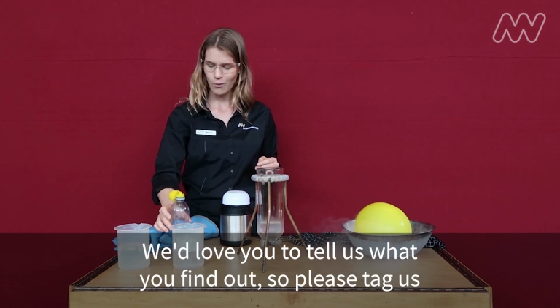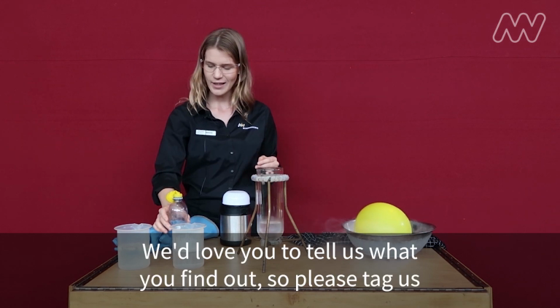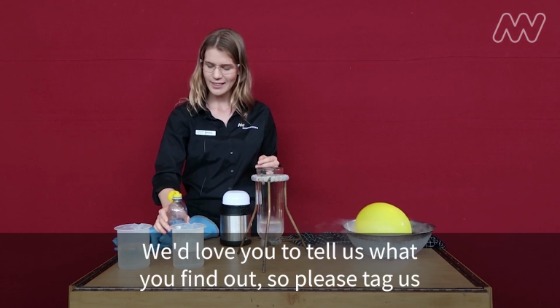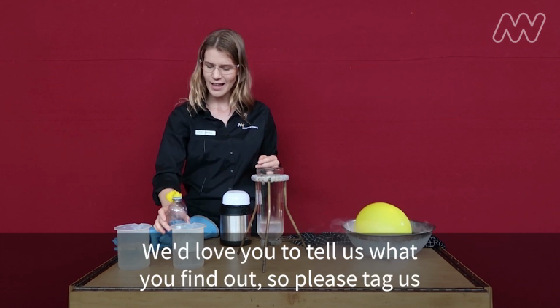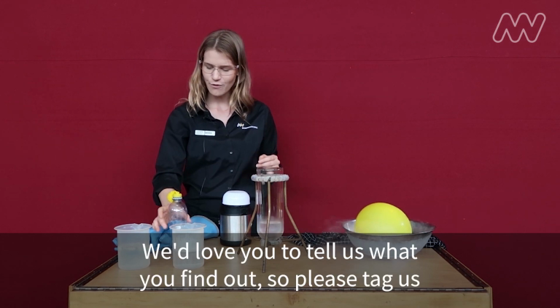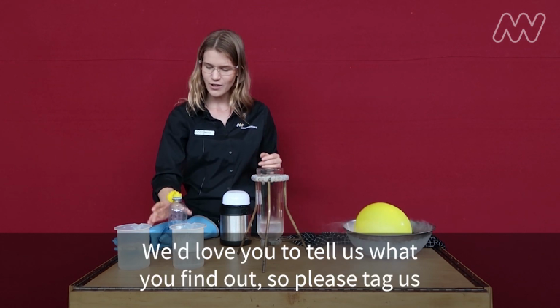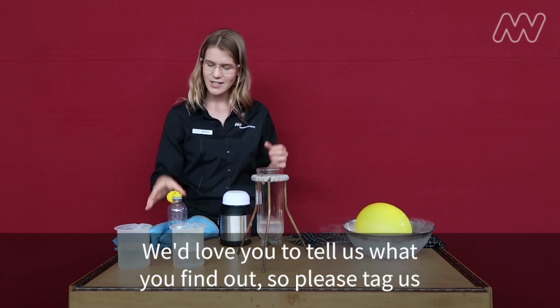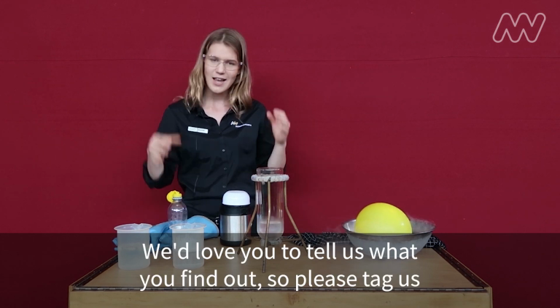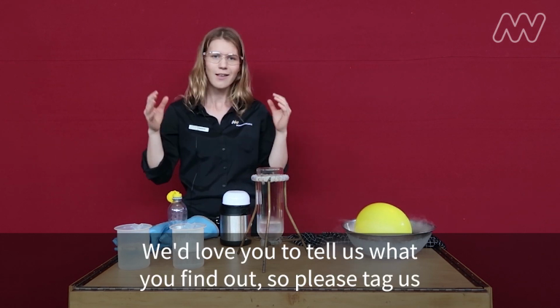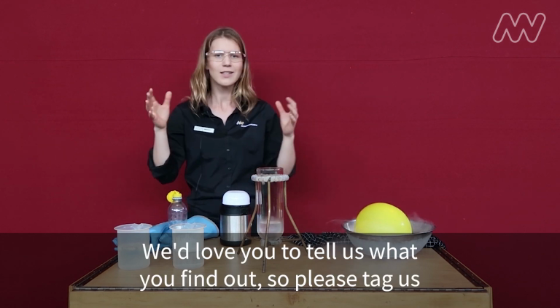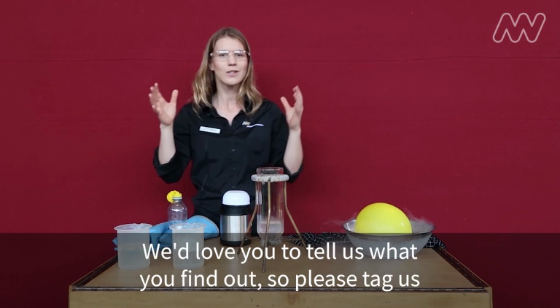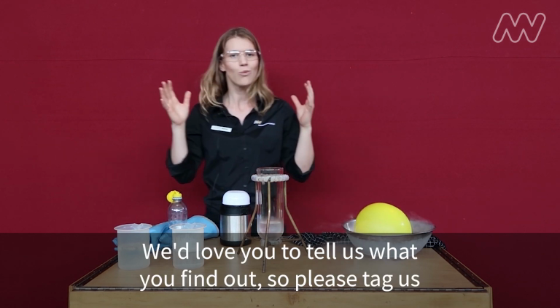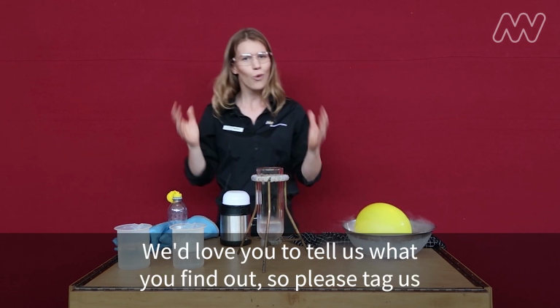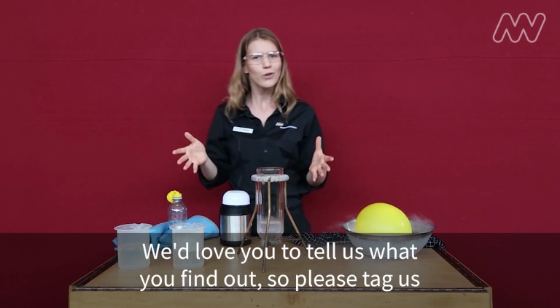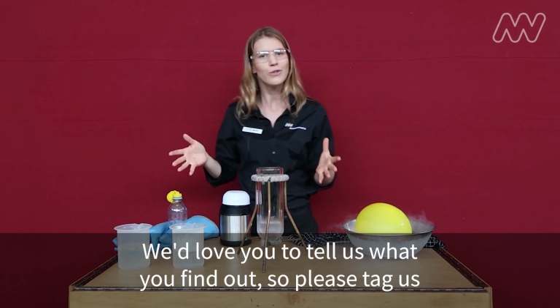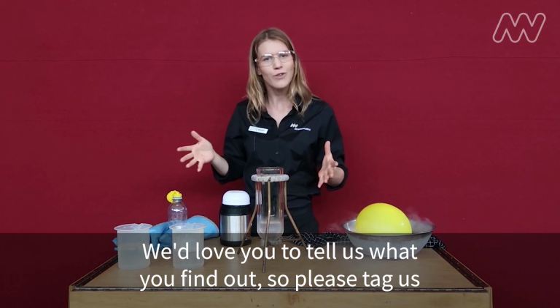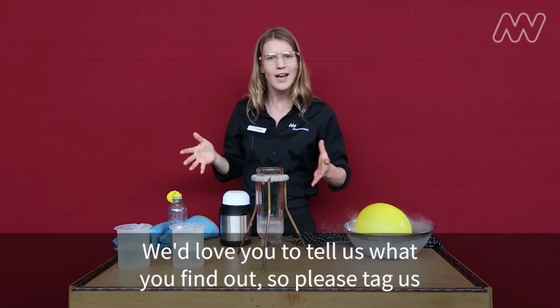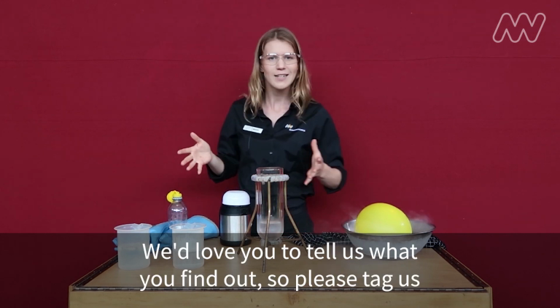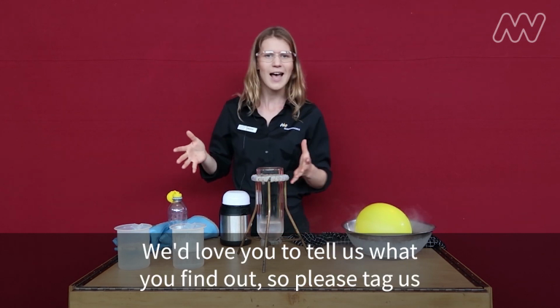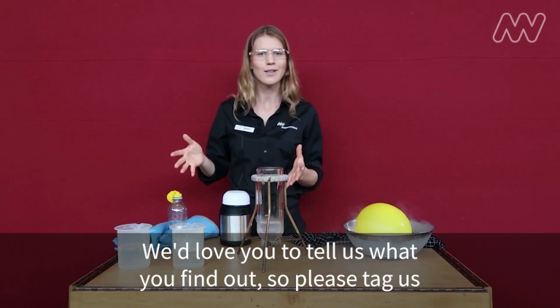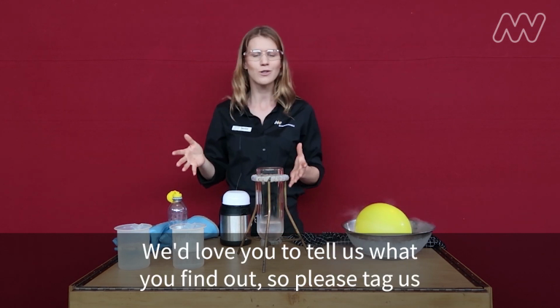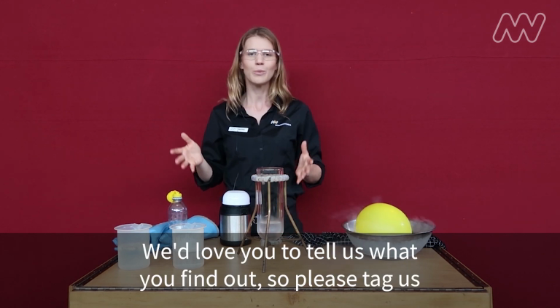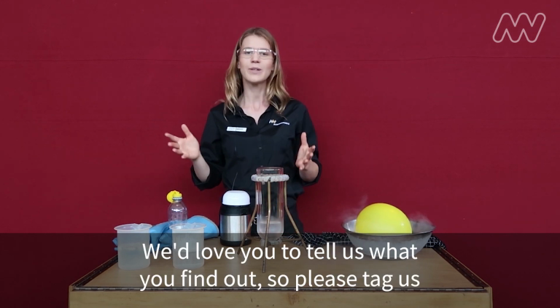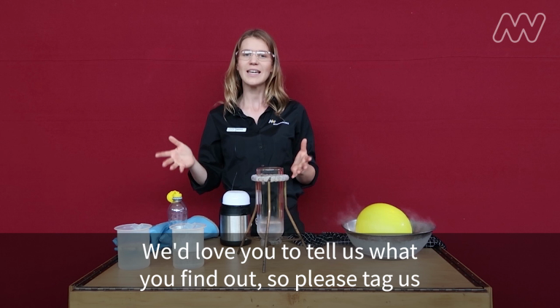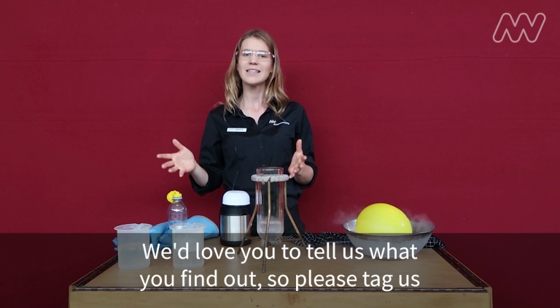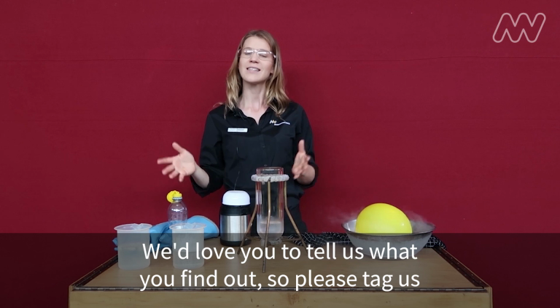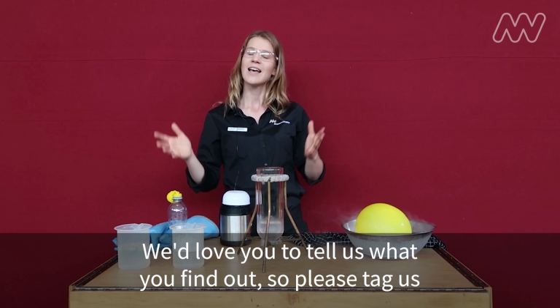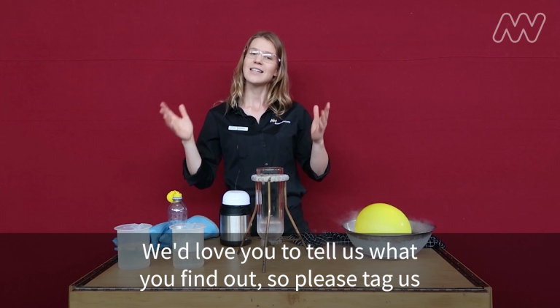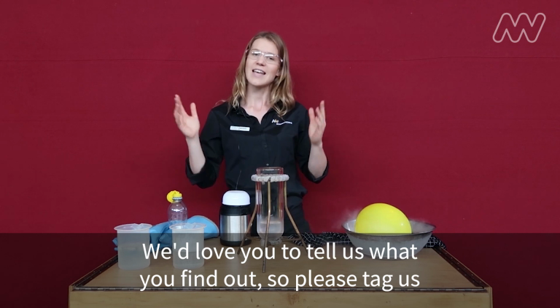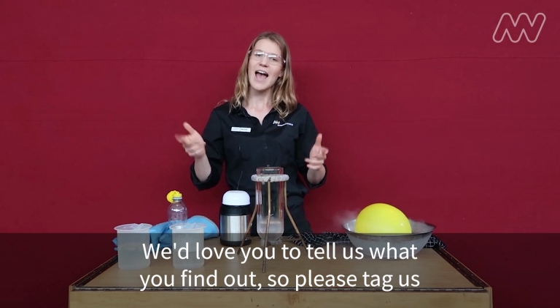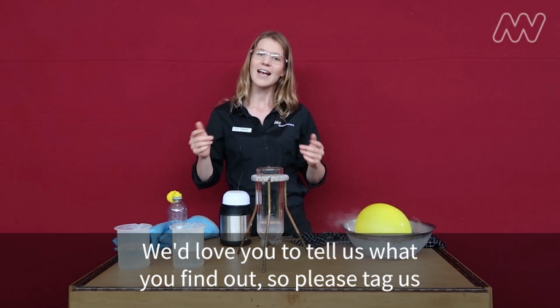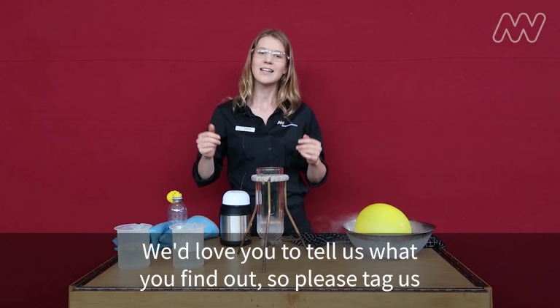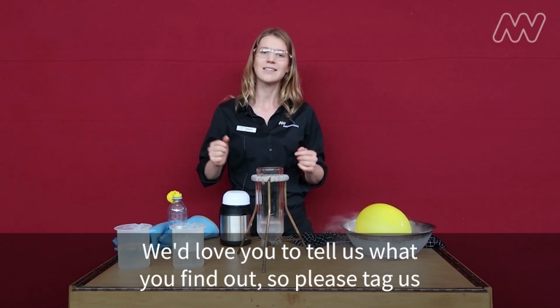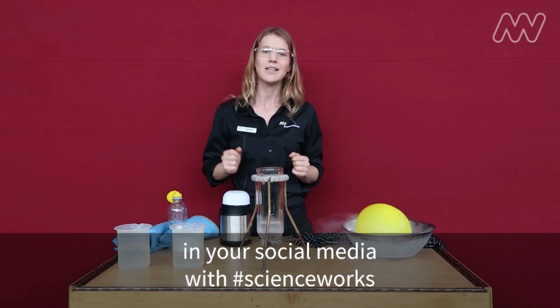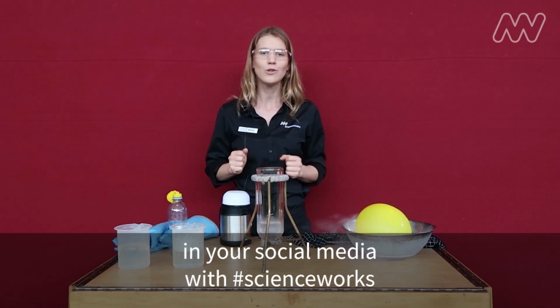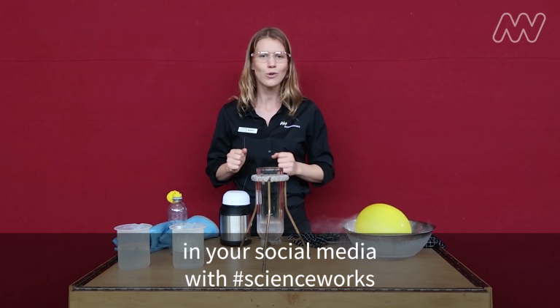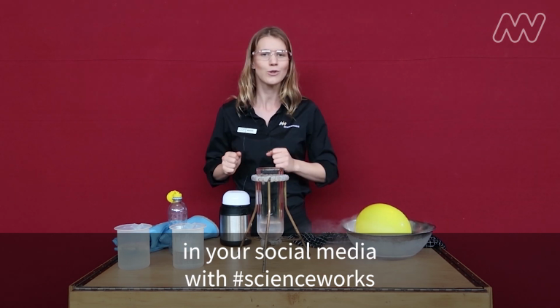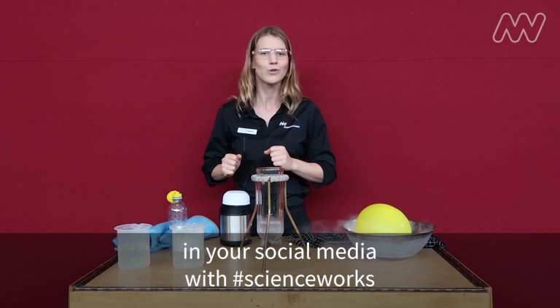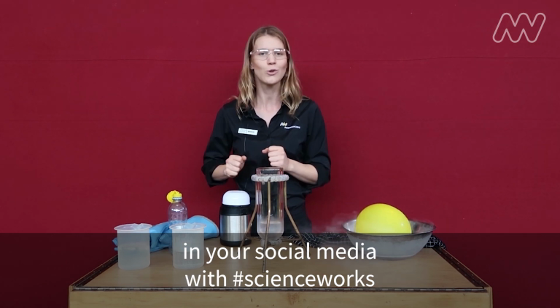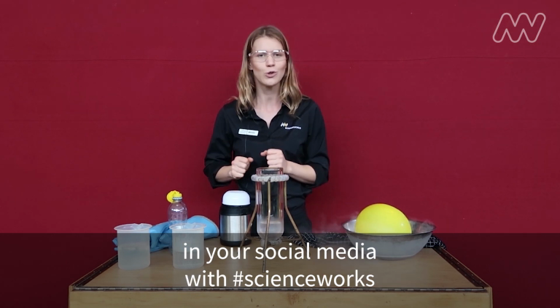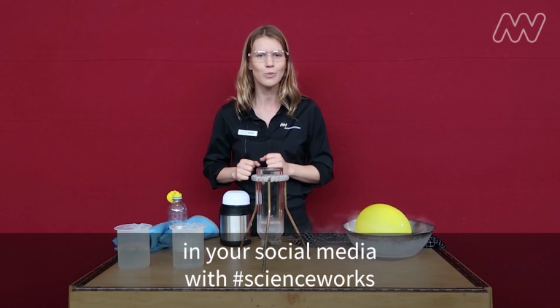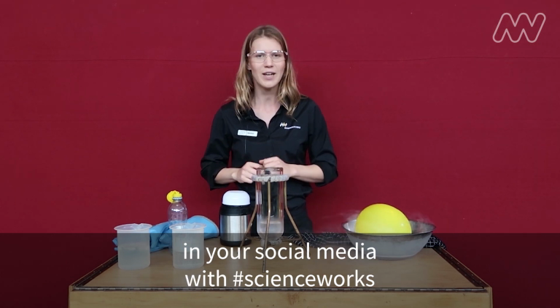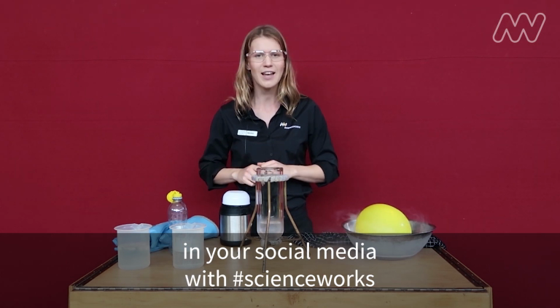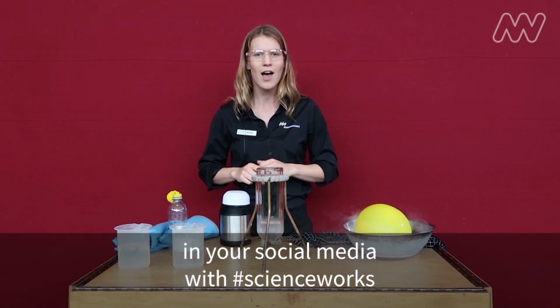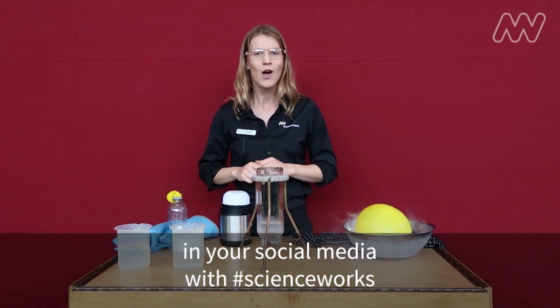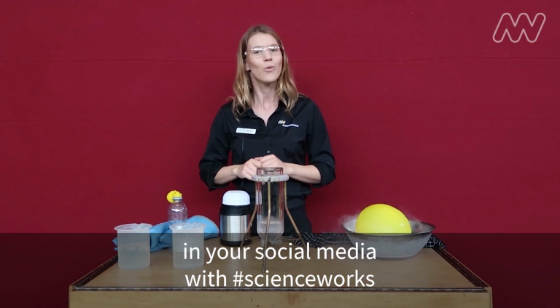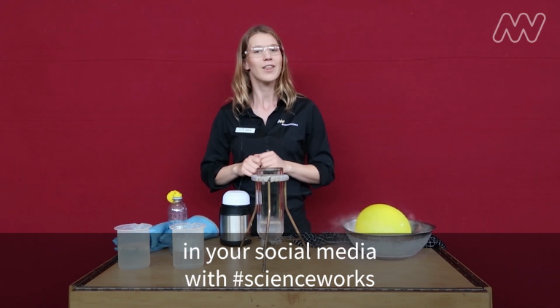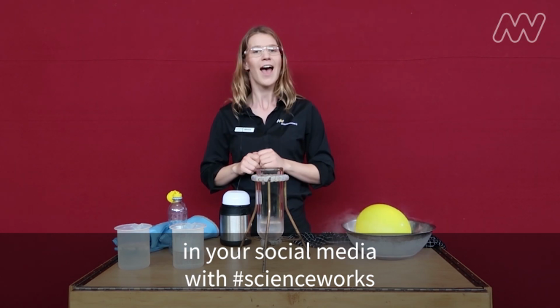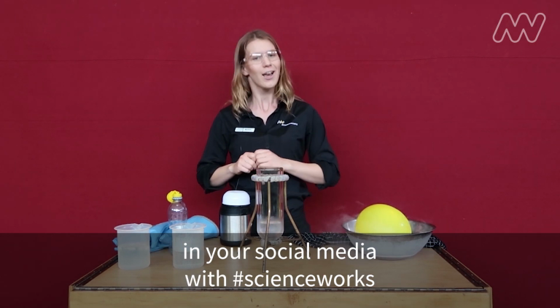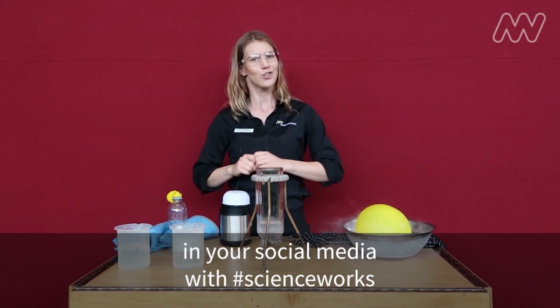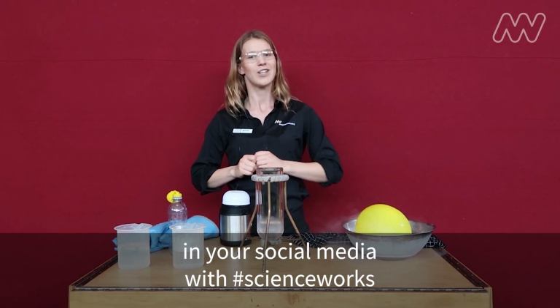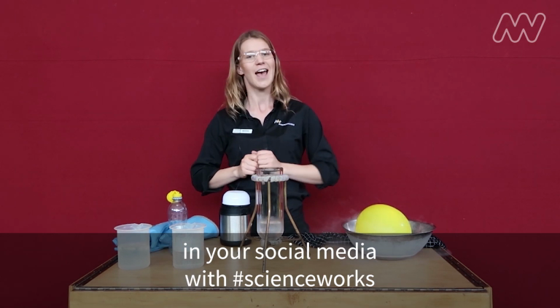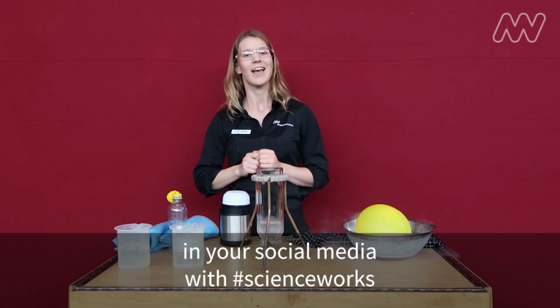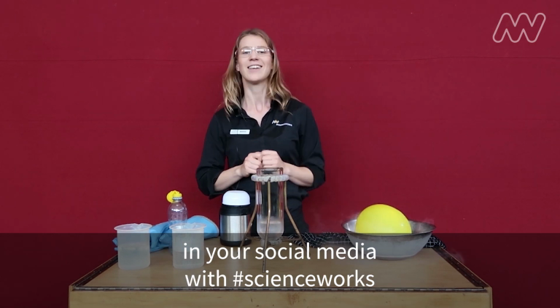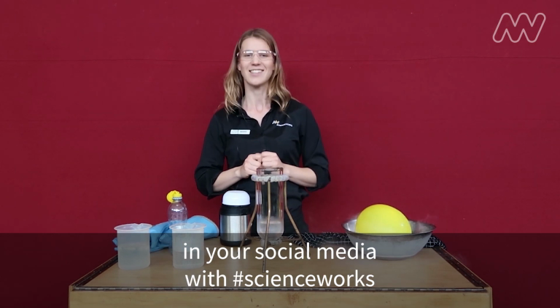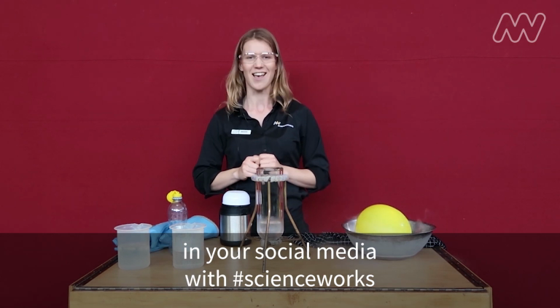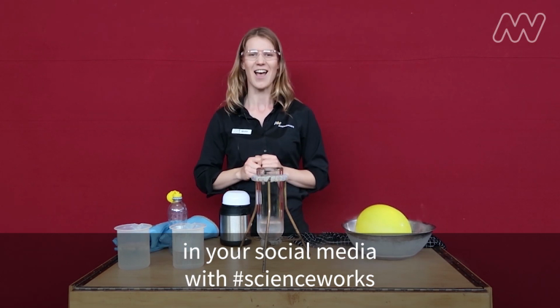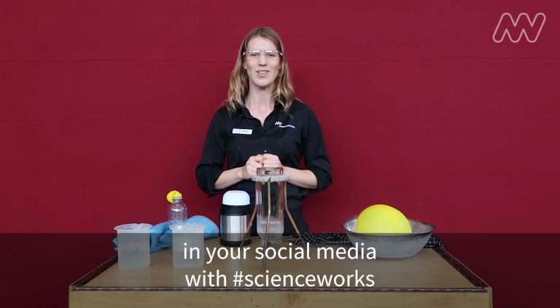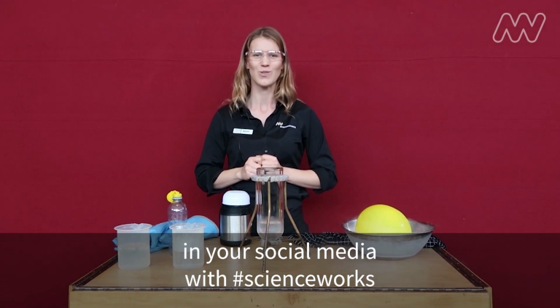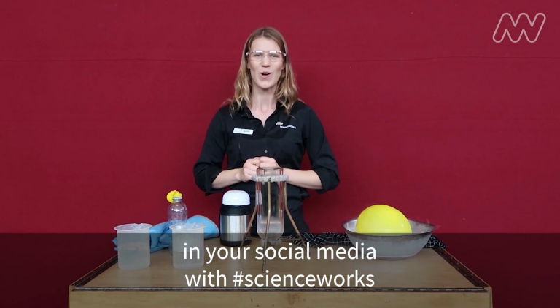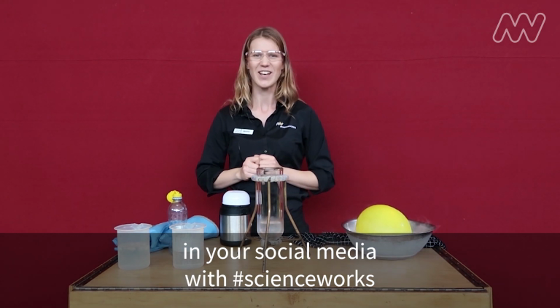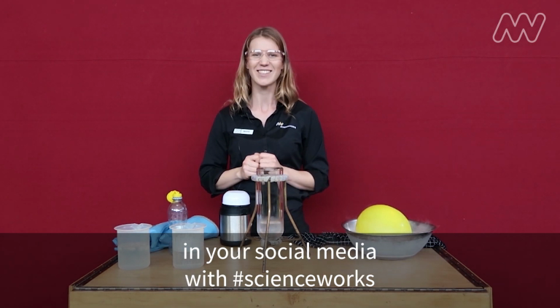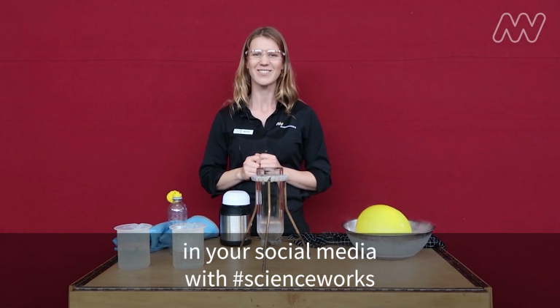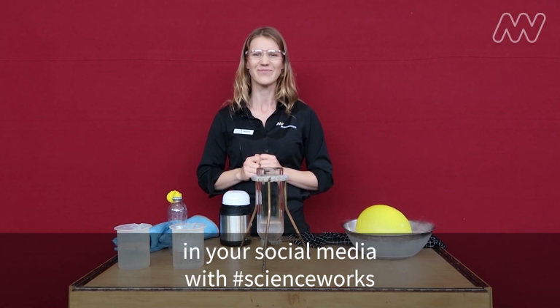We'd love you to tell us what you find out. Please tag us on social media with hashtag ScienceWorks.